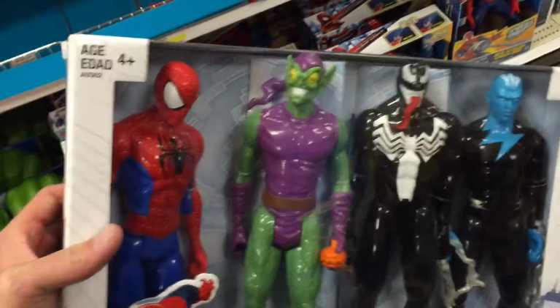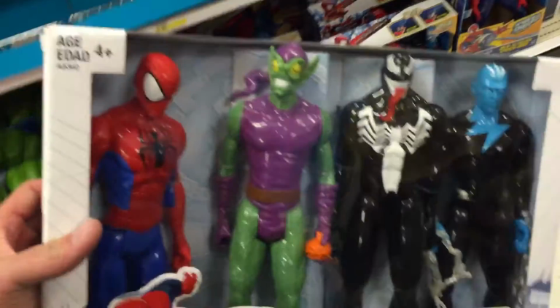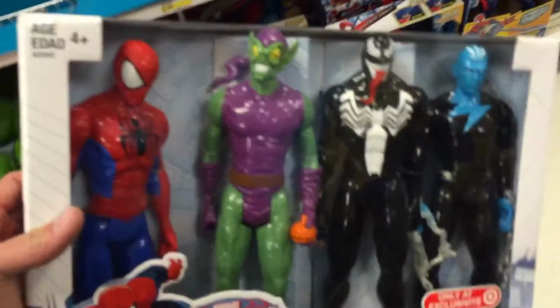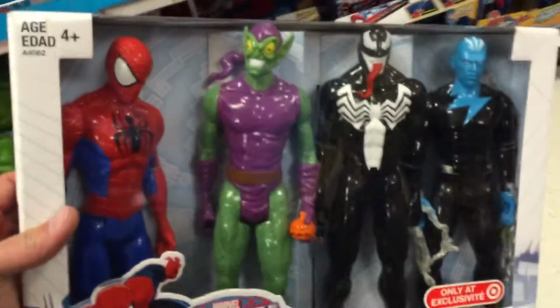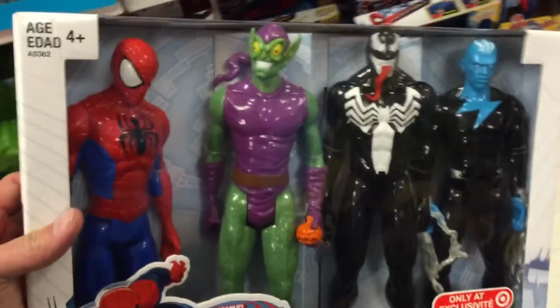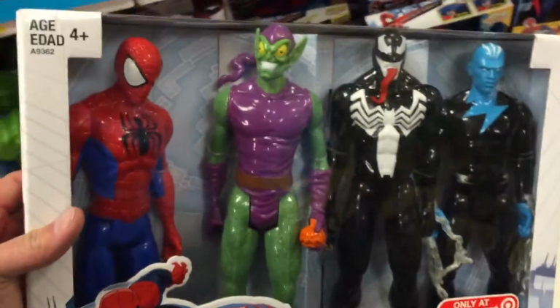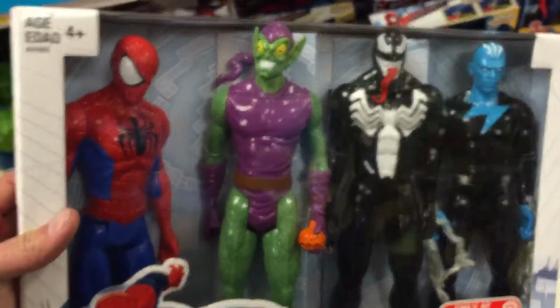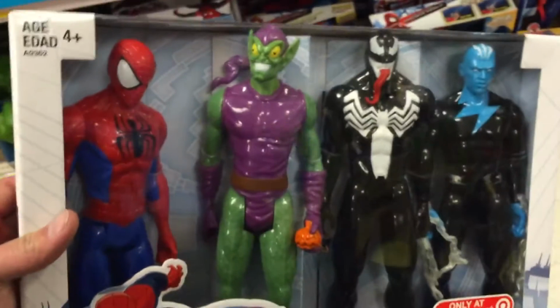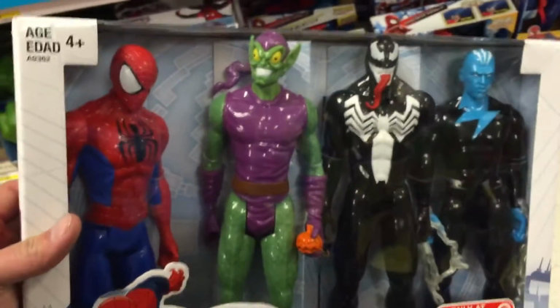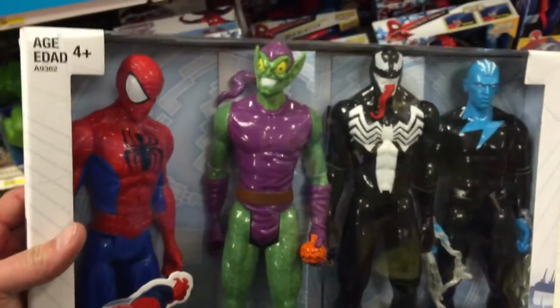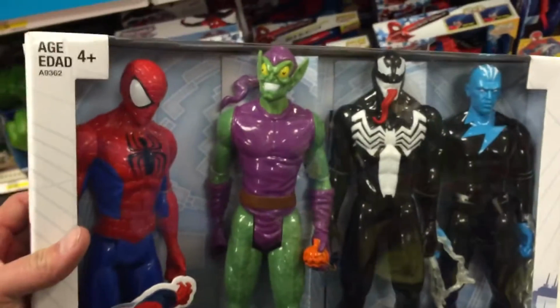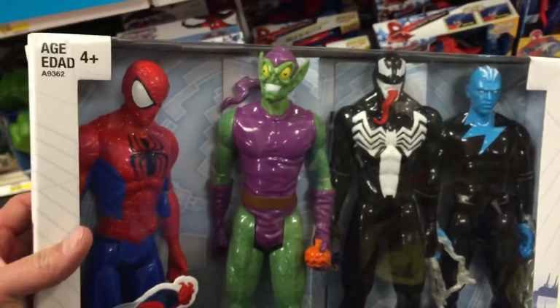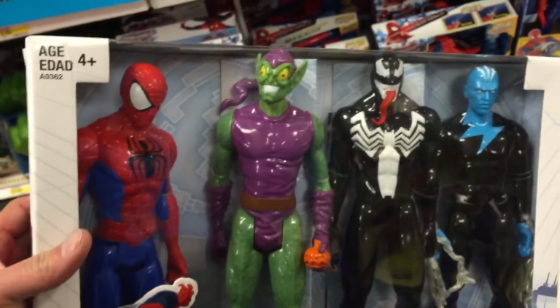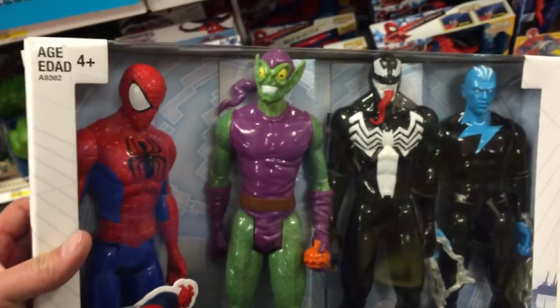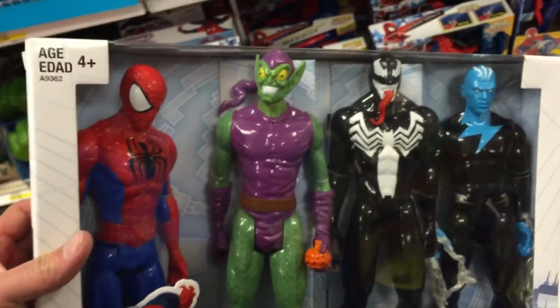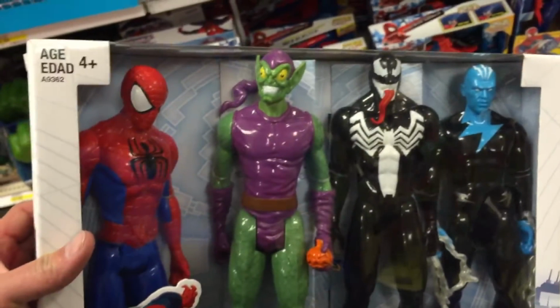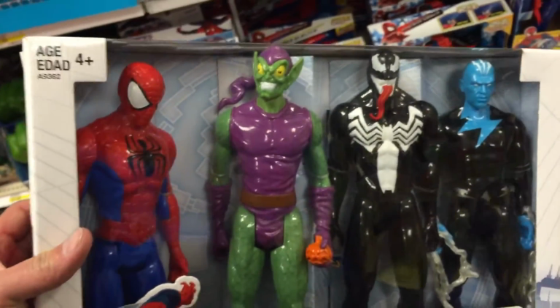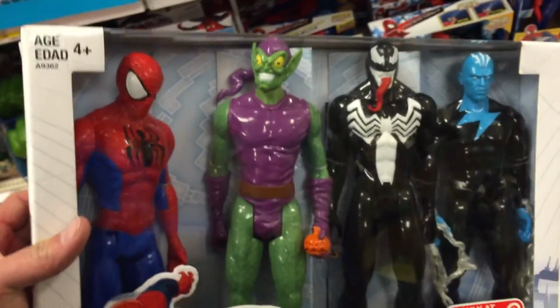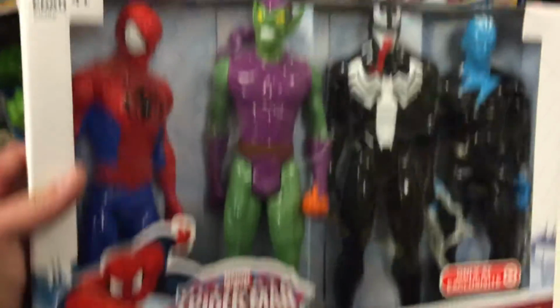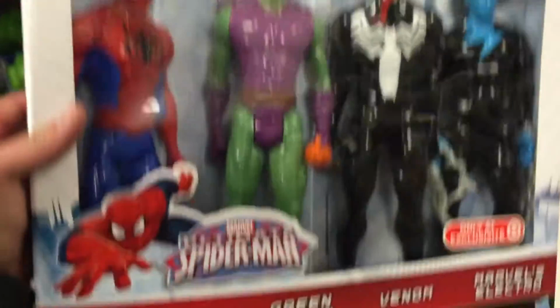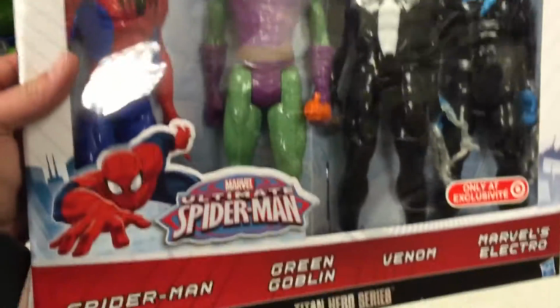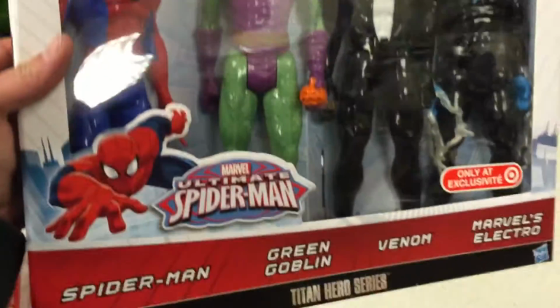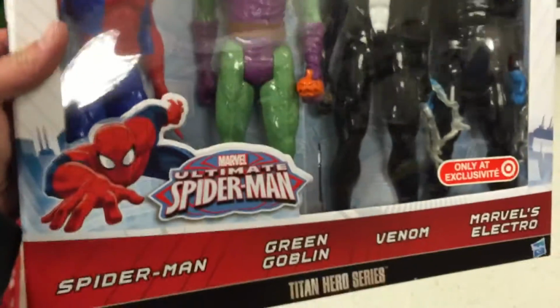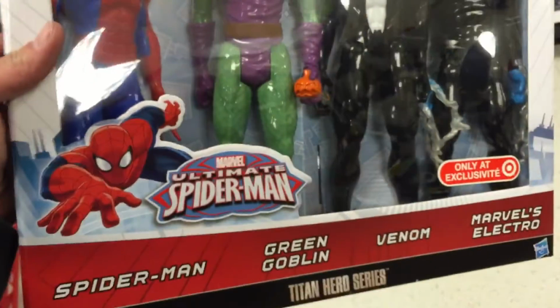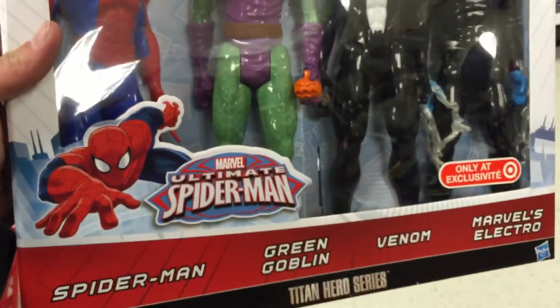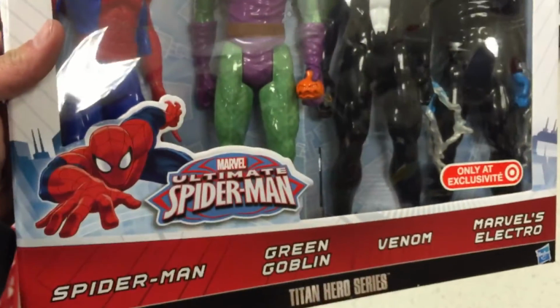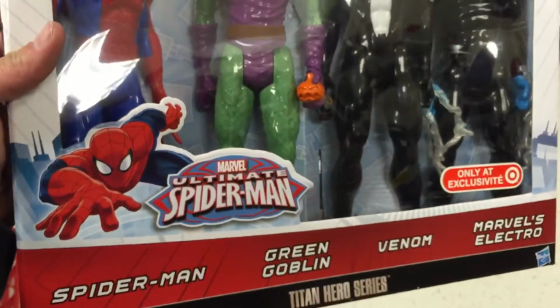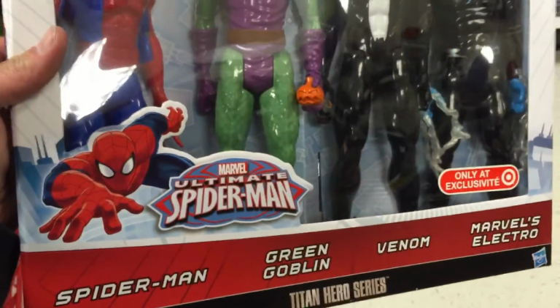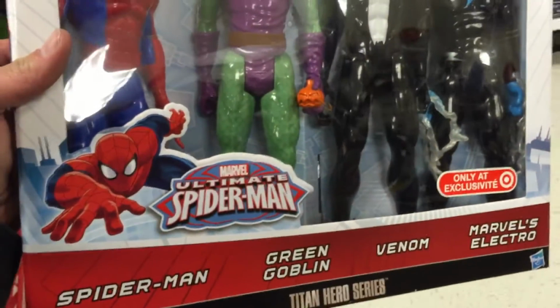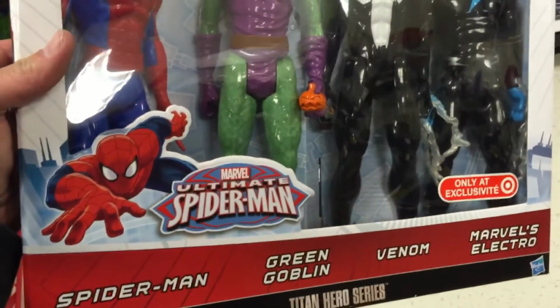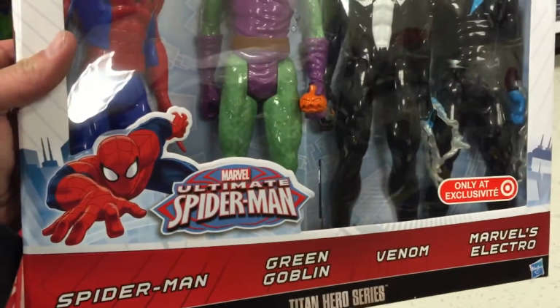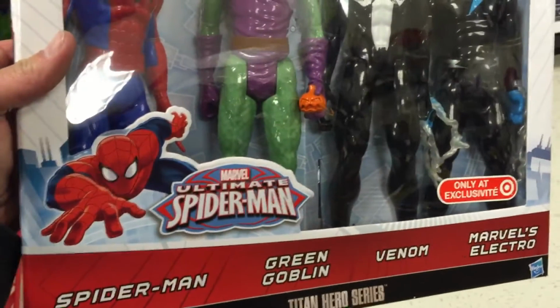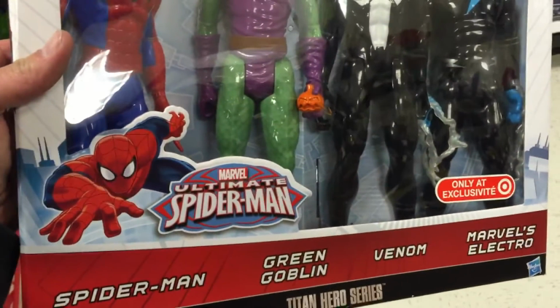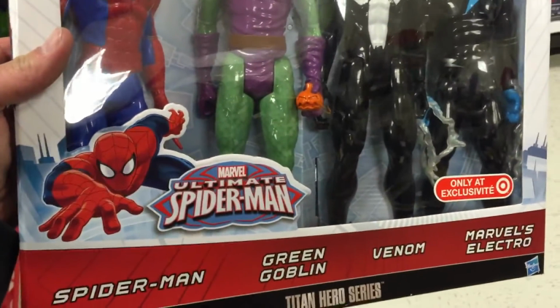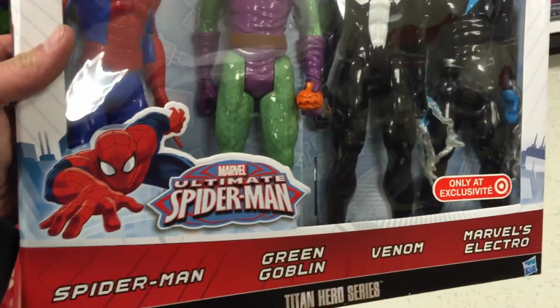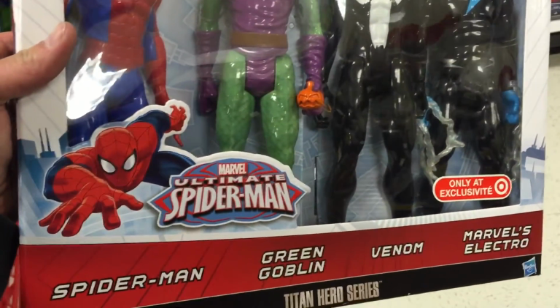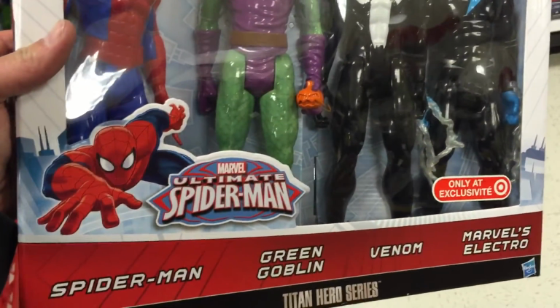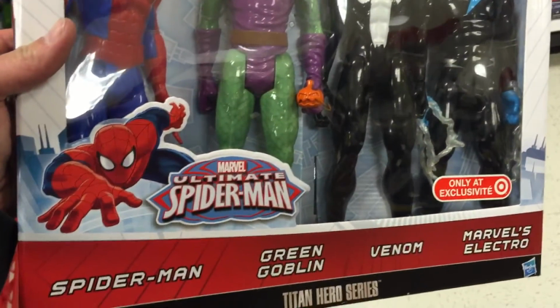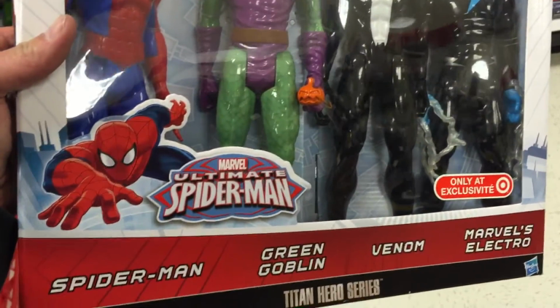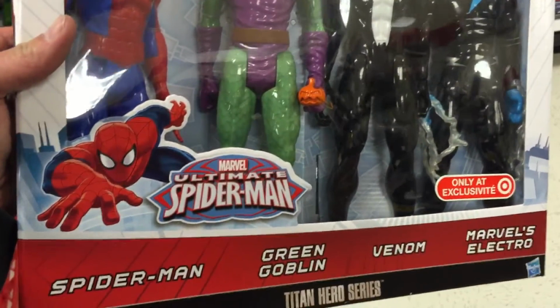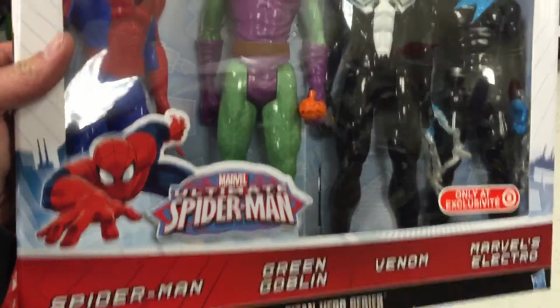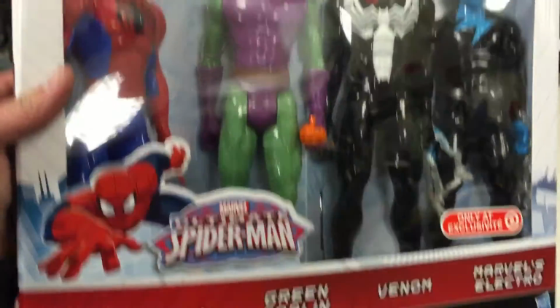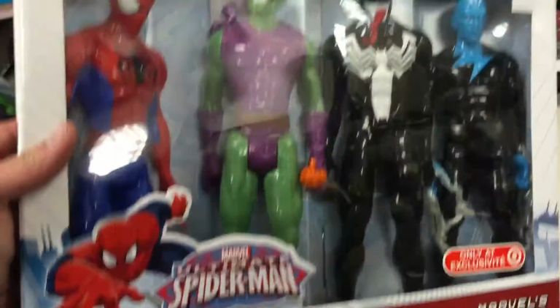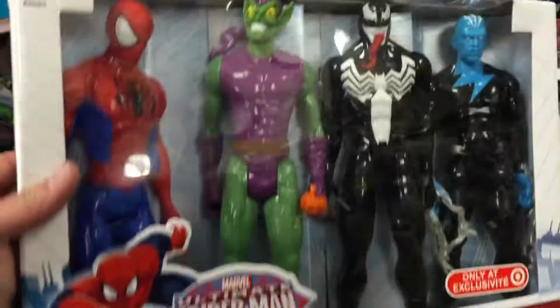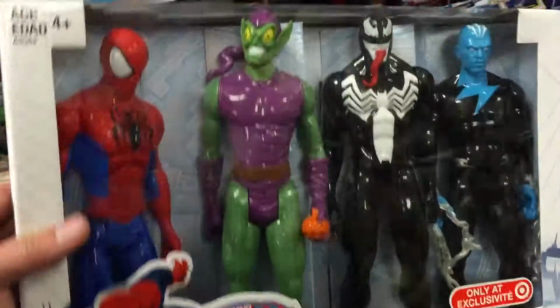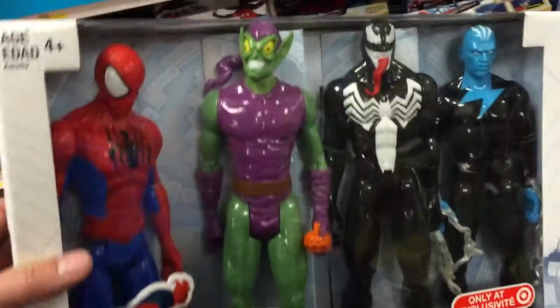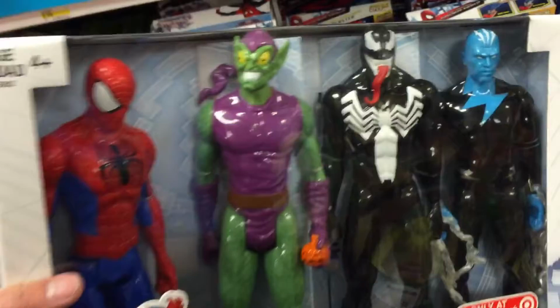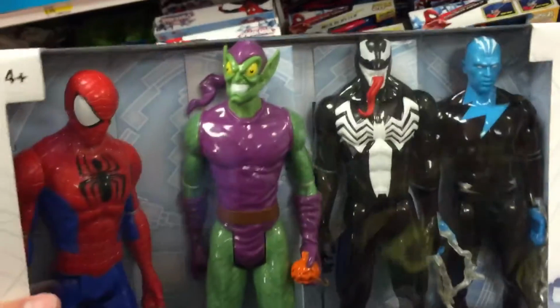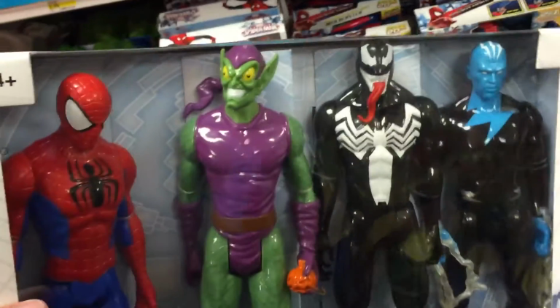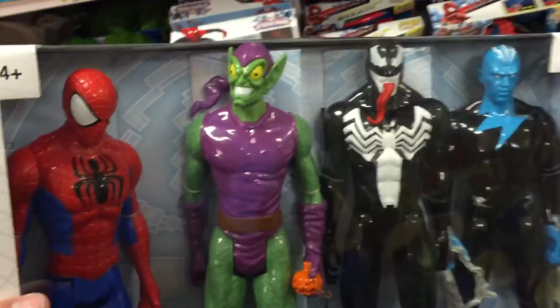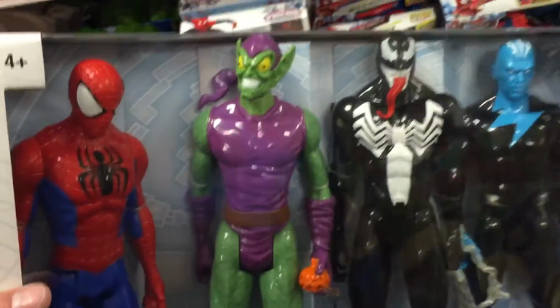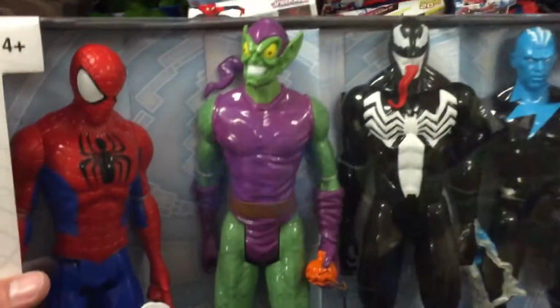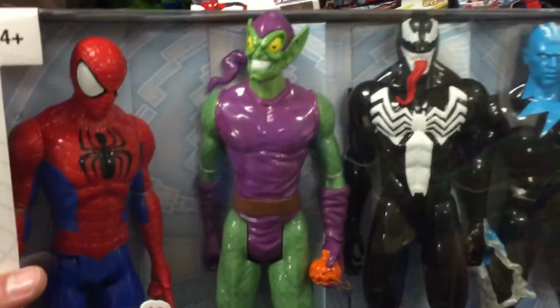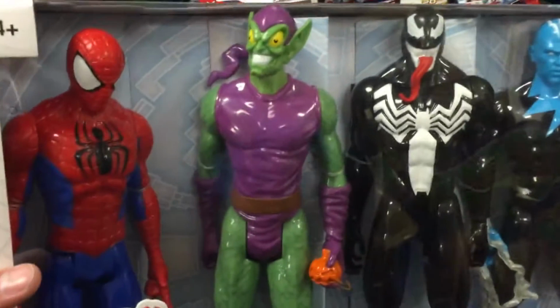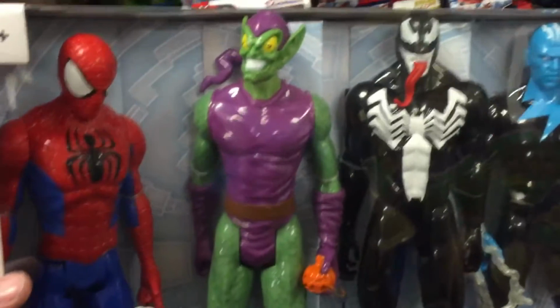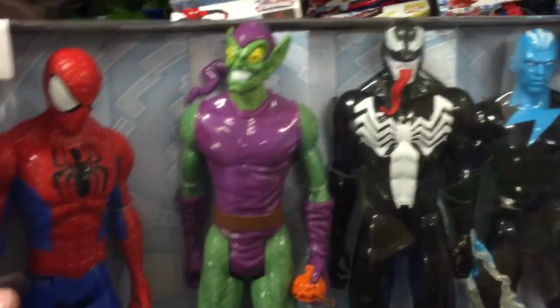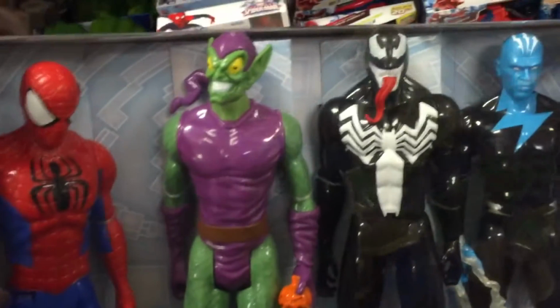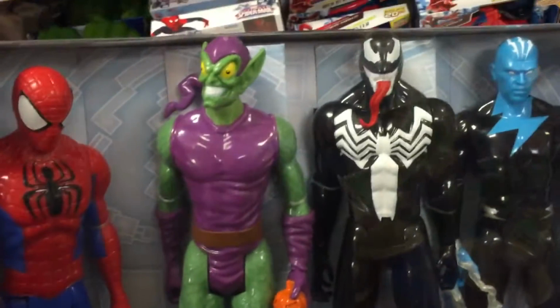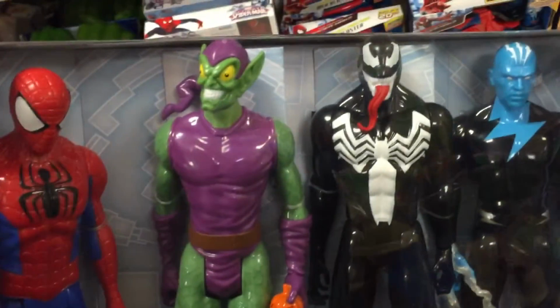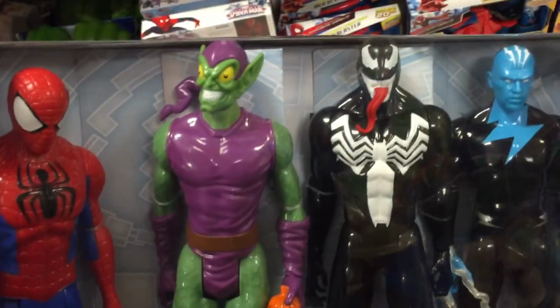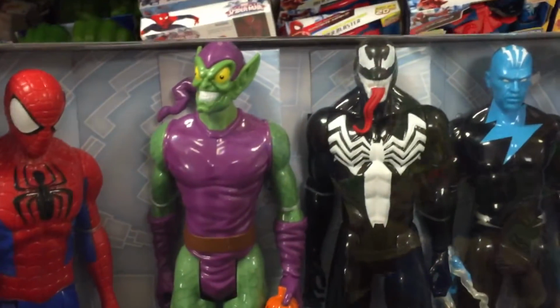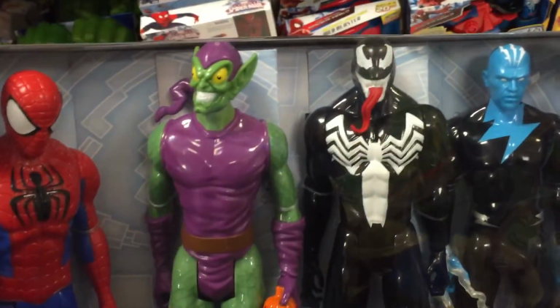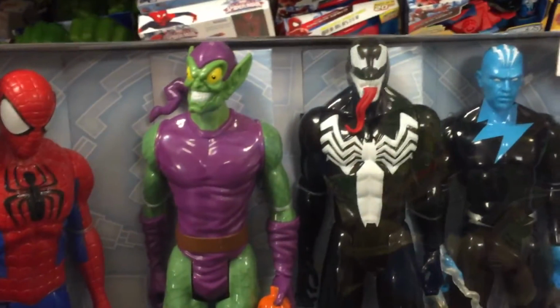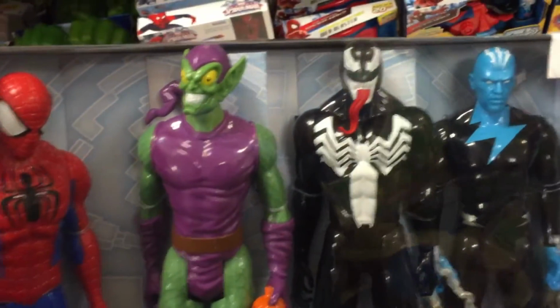Hey guys, welcome back to Top Shelf Toys. Check this out from Marvel Ultimate Spider-Man — this is a four pack of action figures.